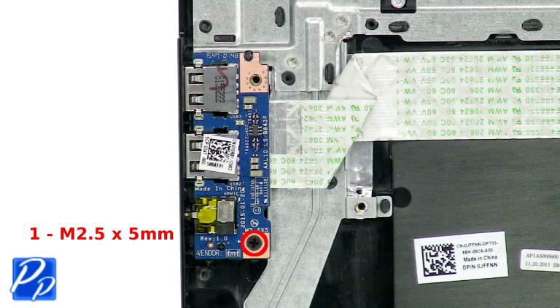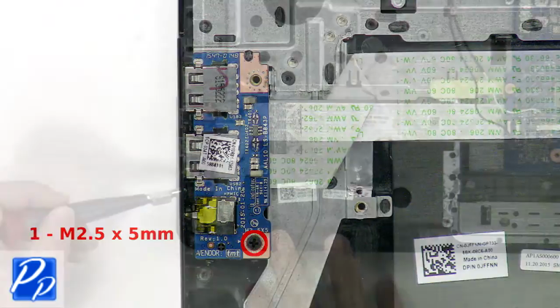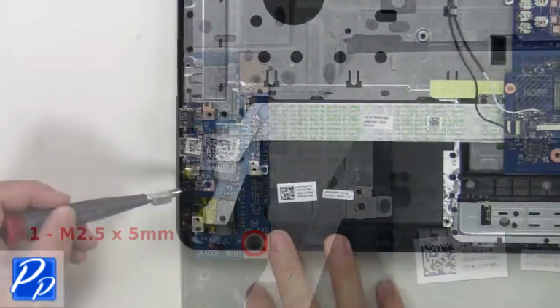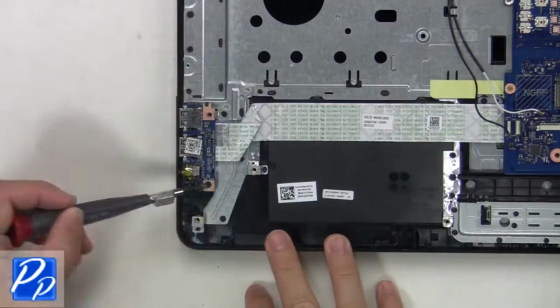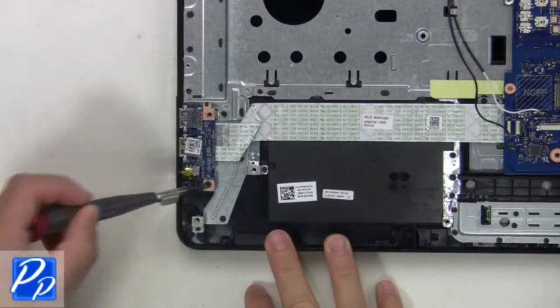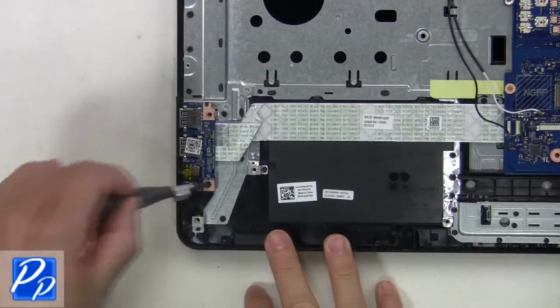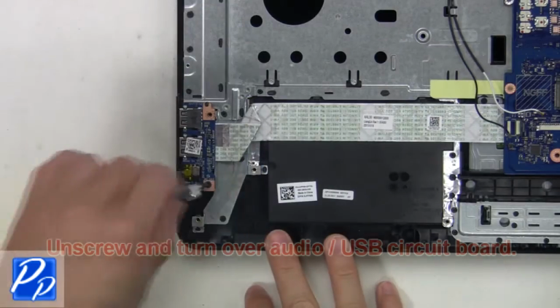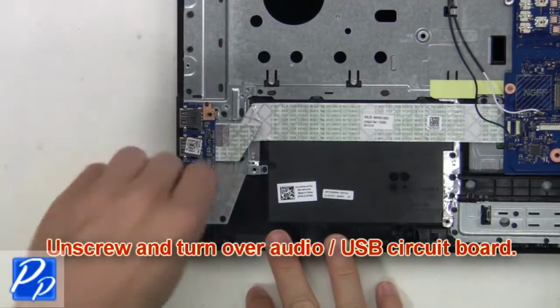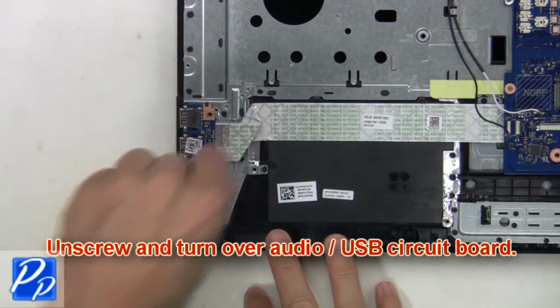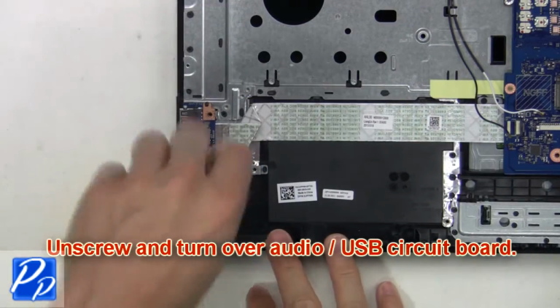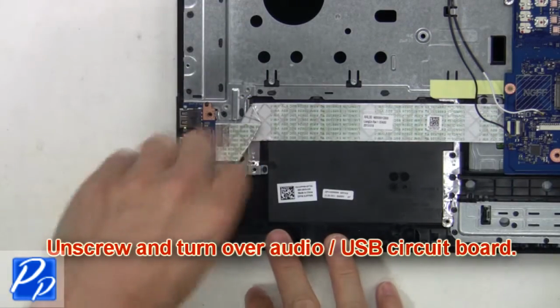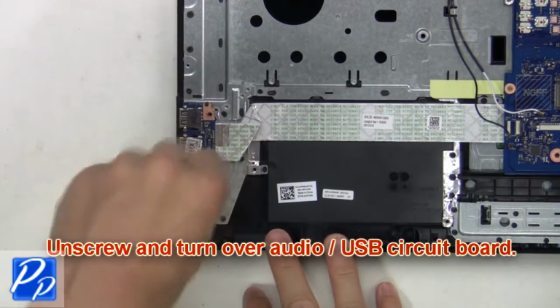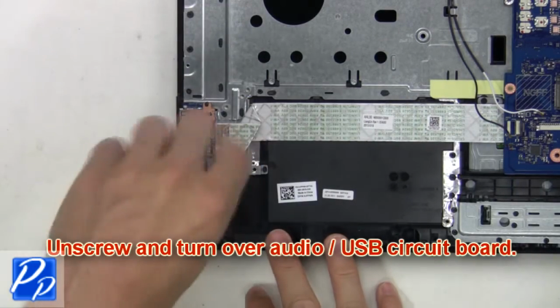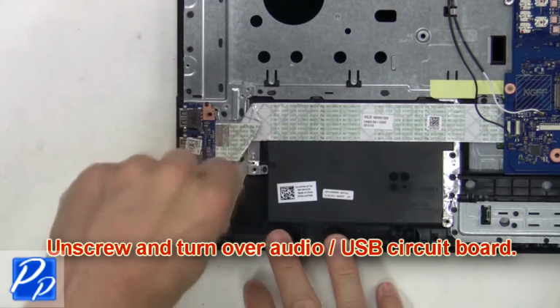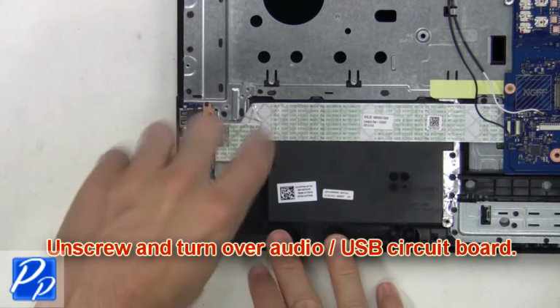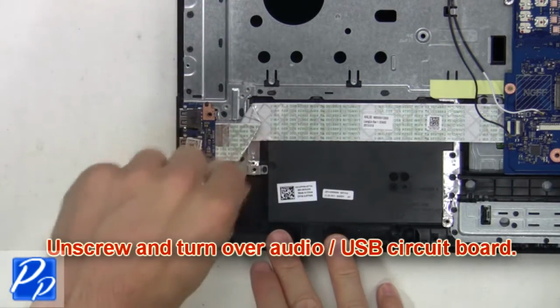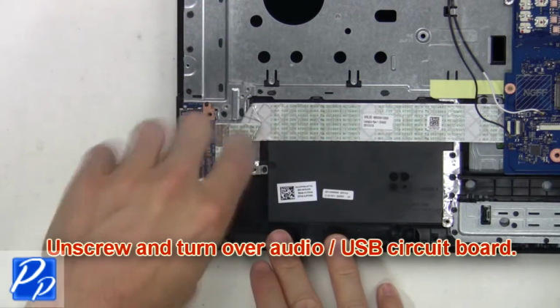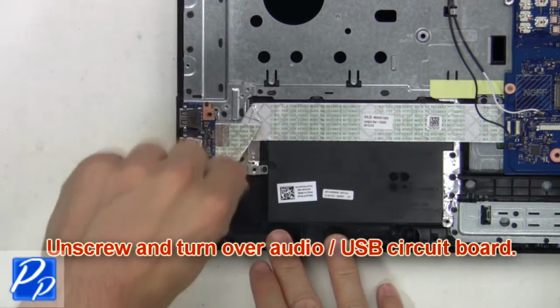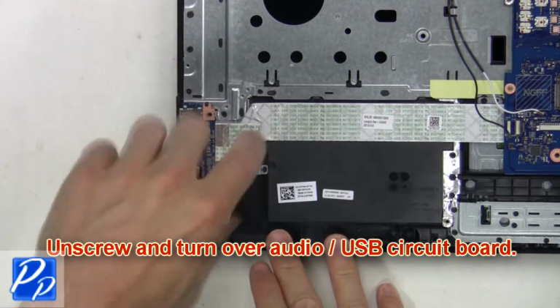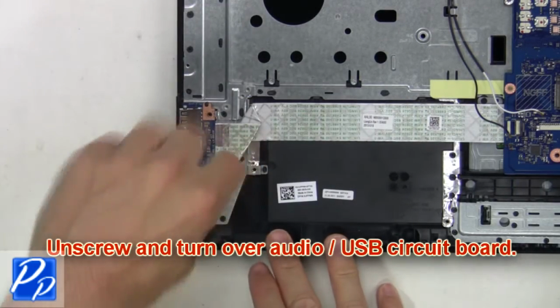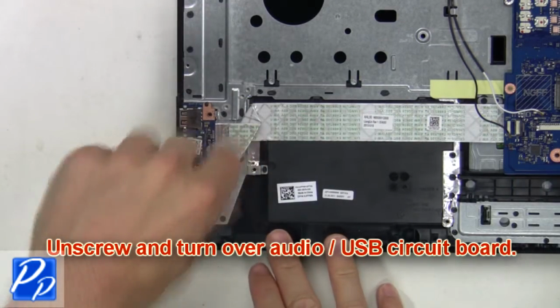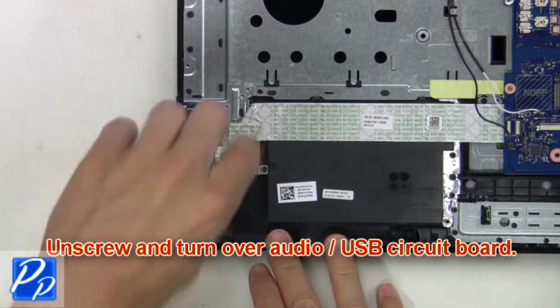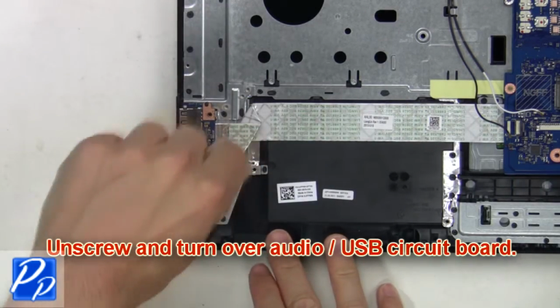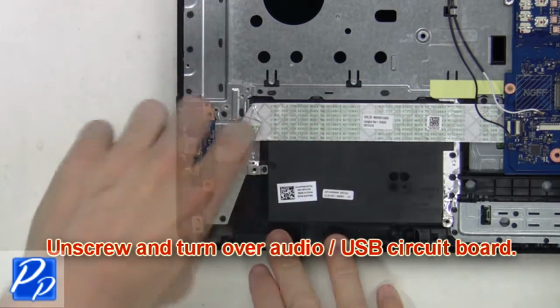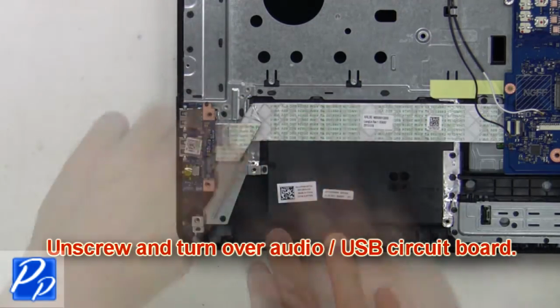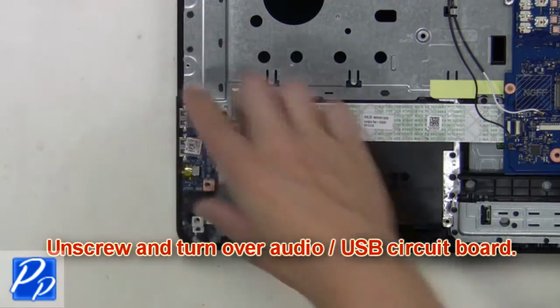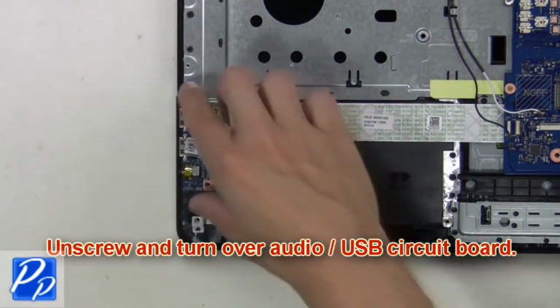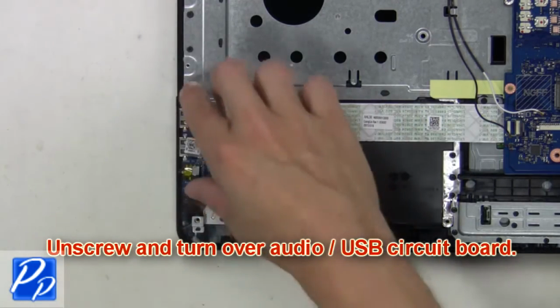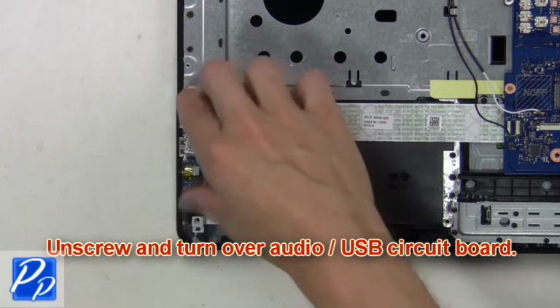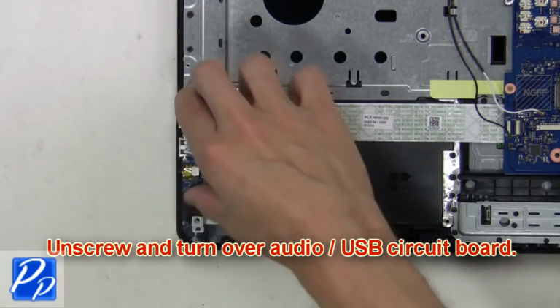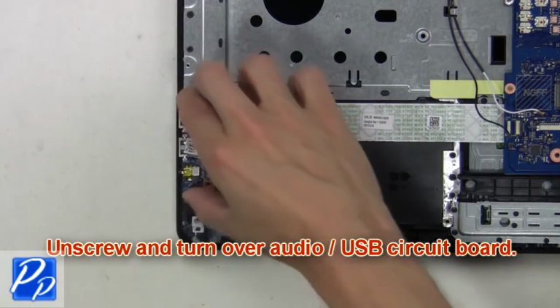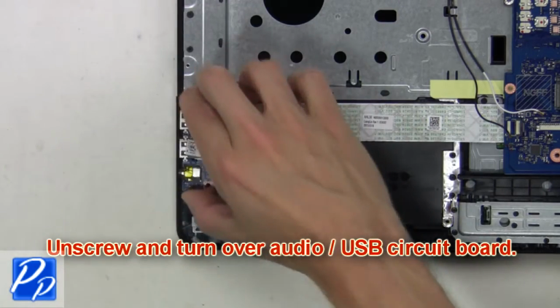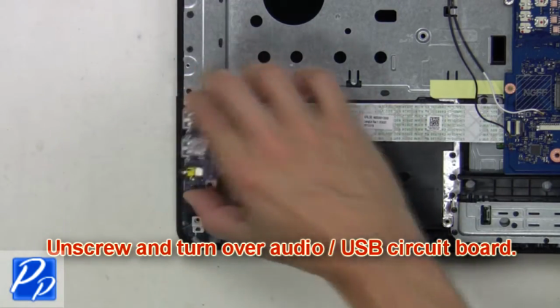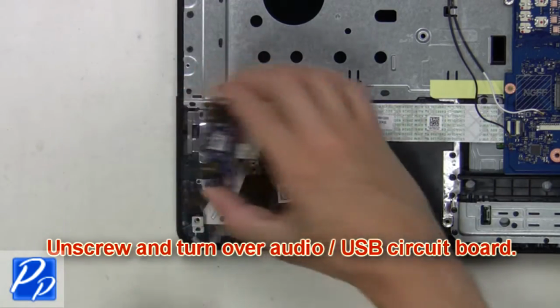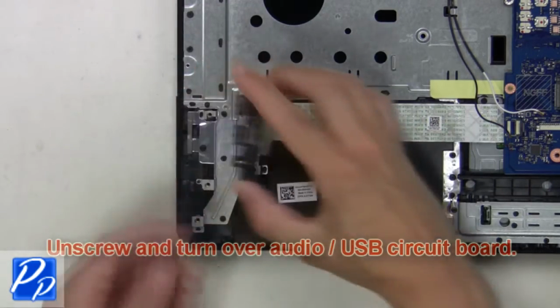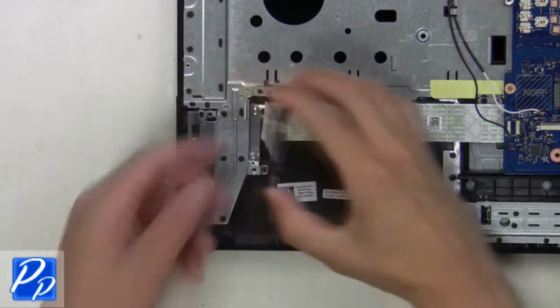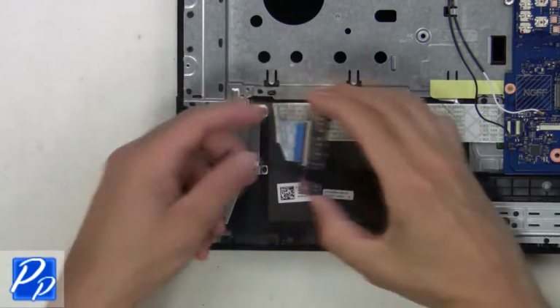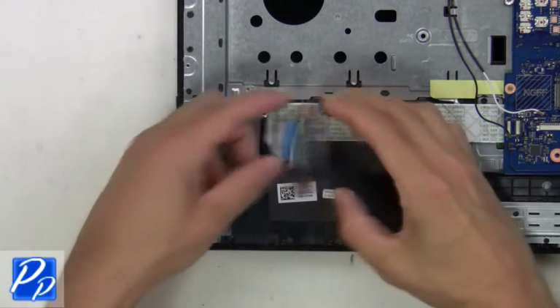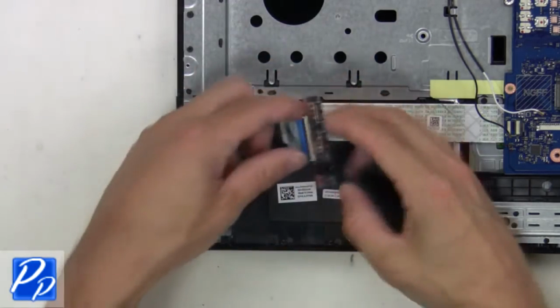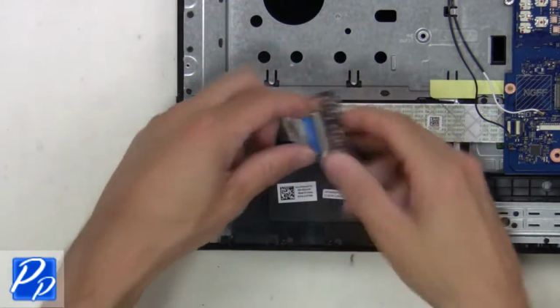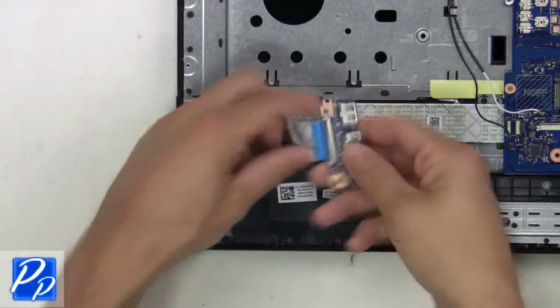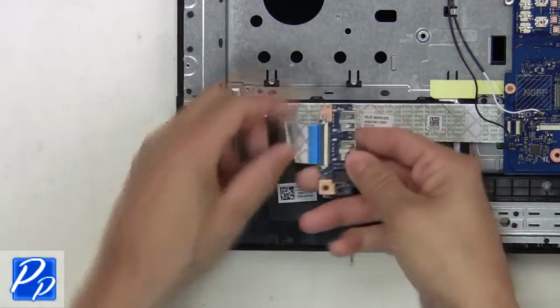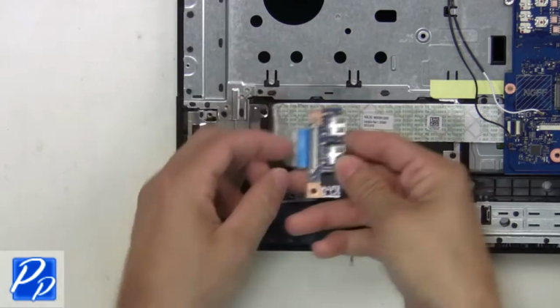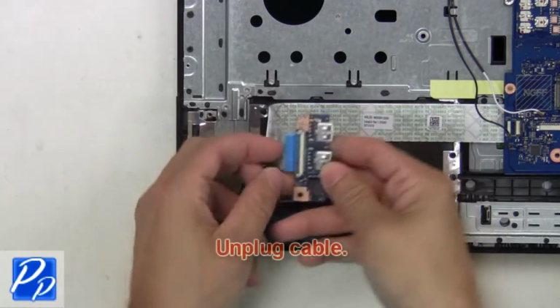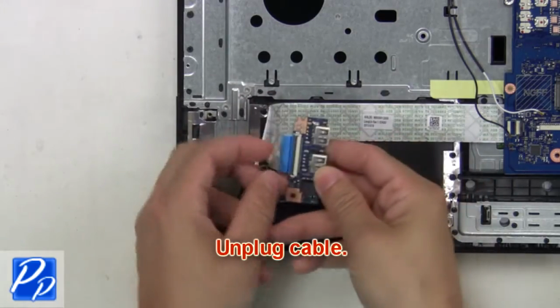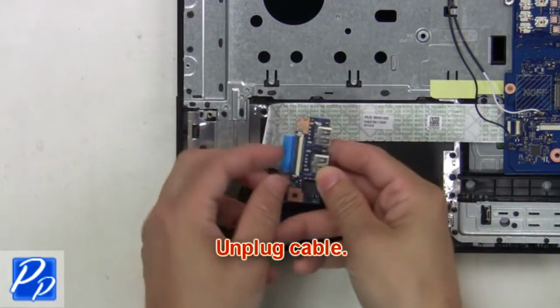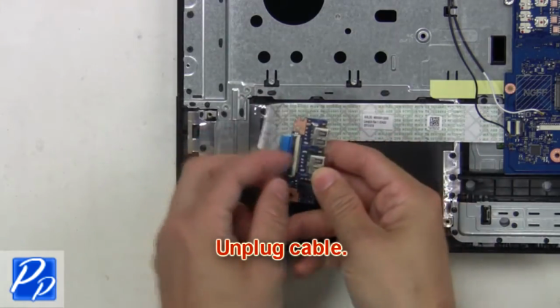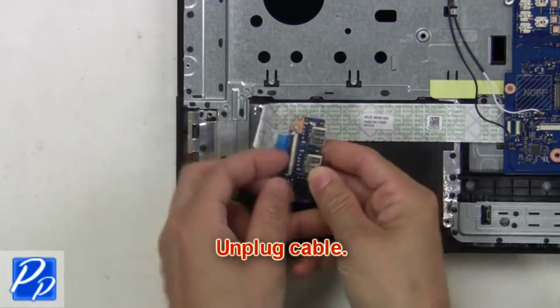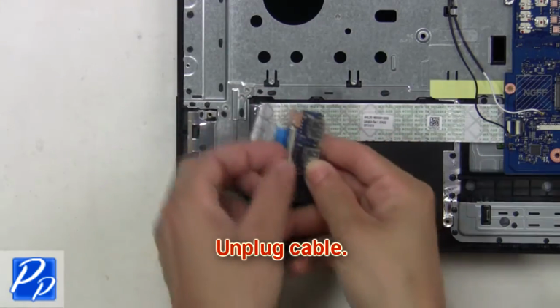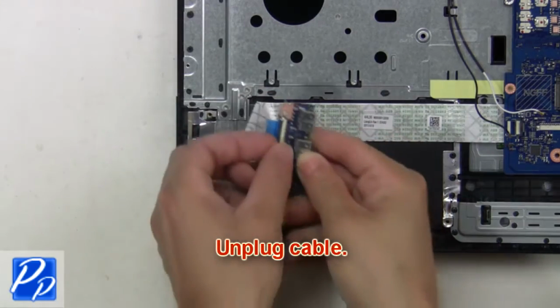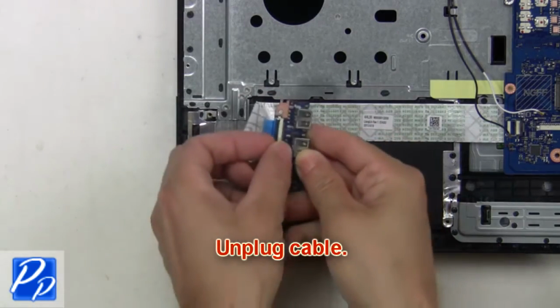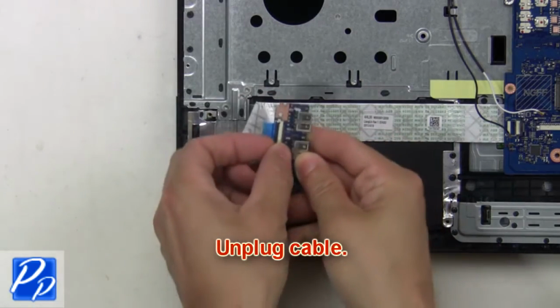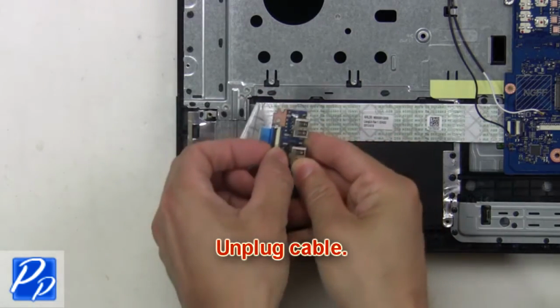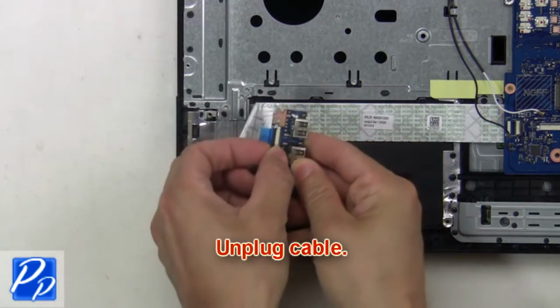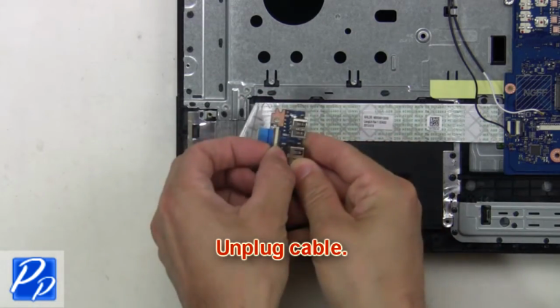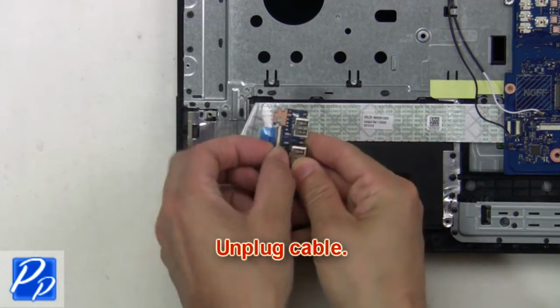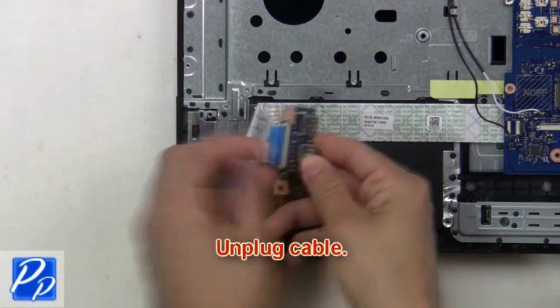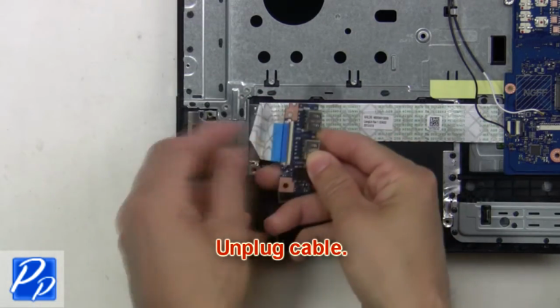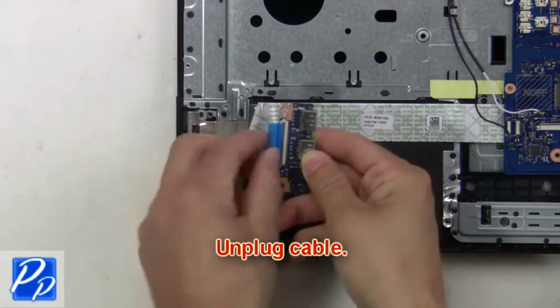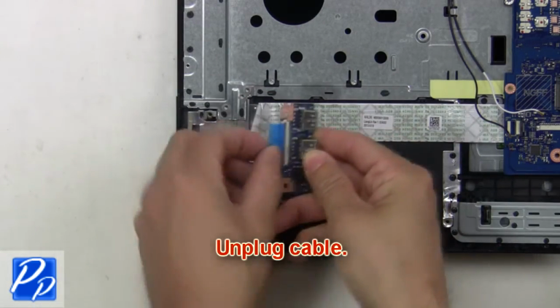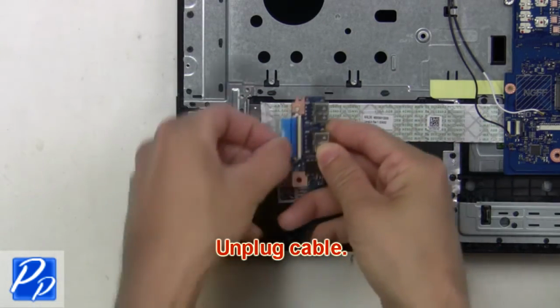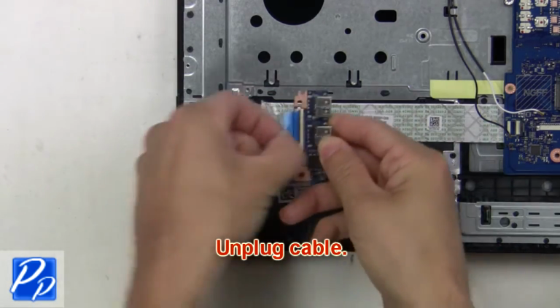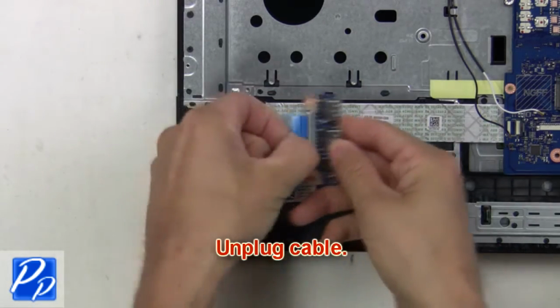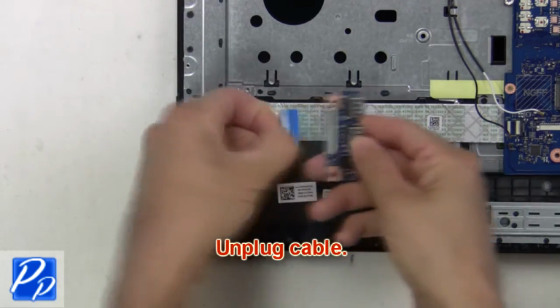Now unscrew and turn over the audio USB circuit board. Next unplug the cable.